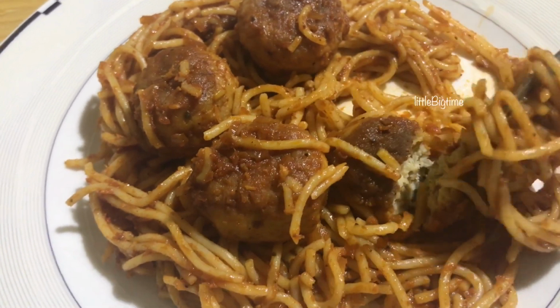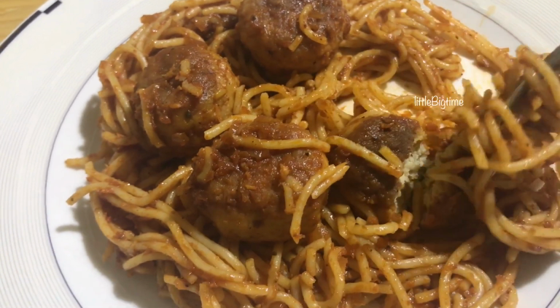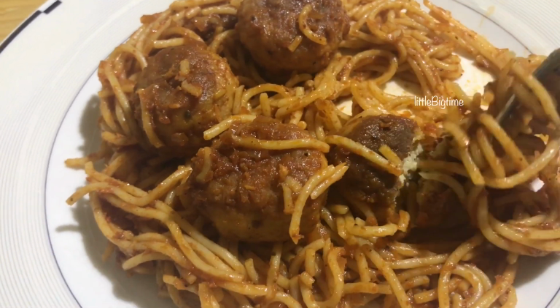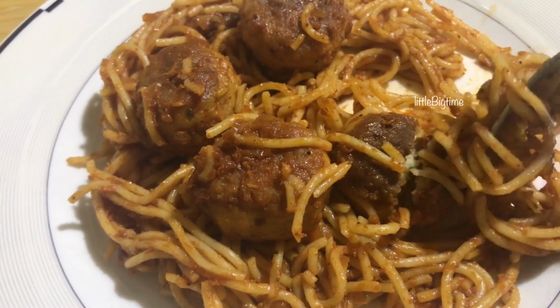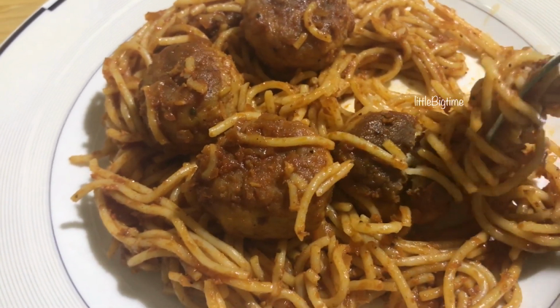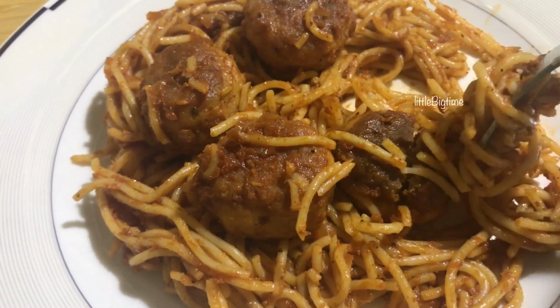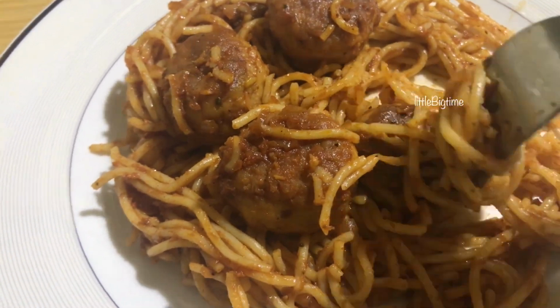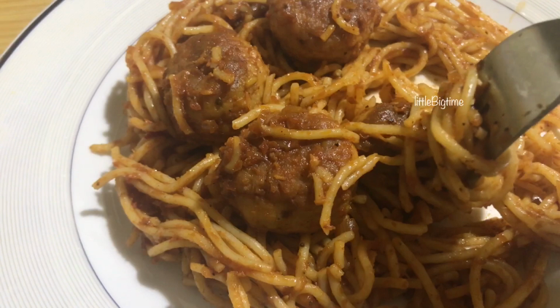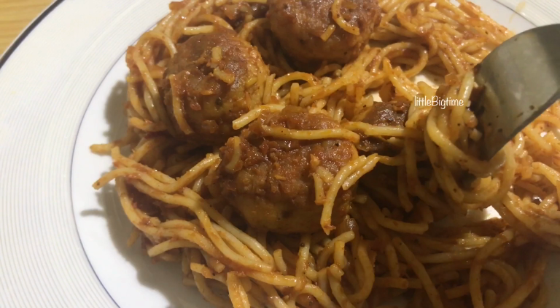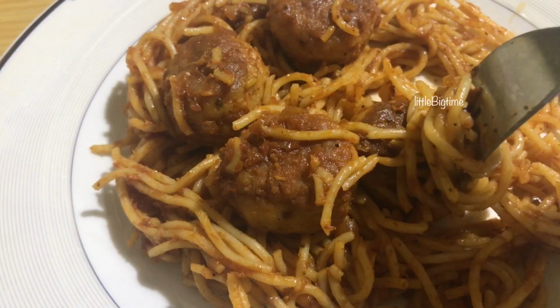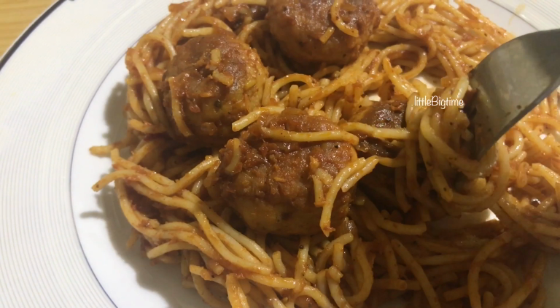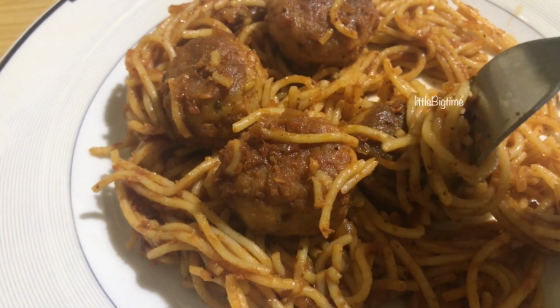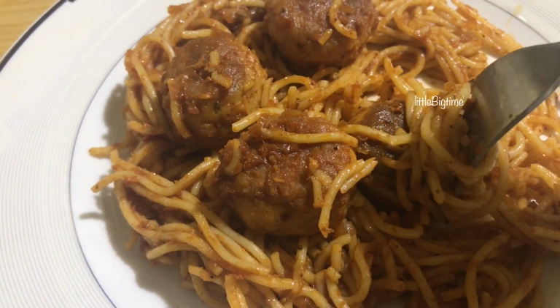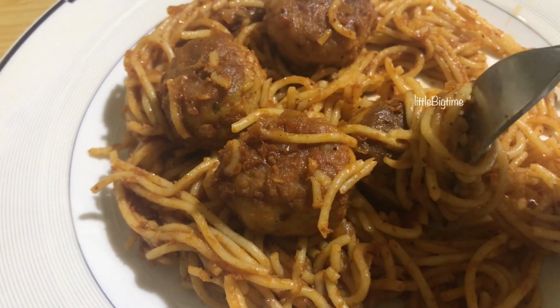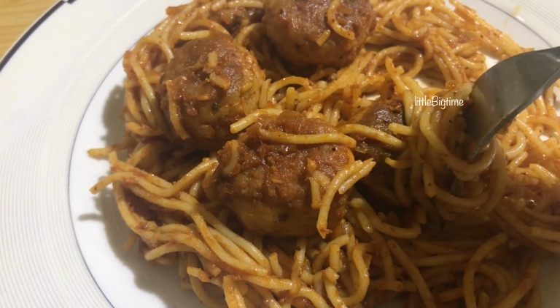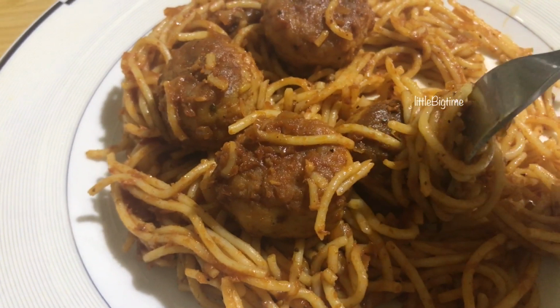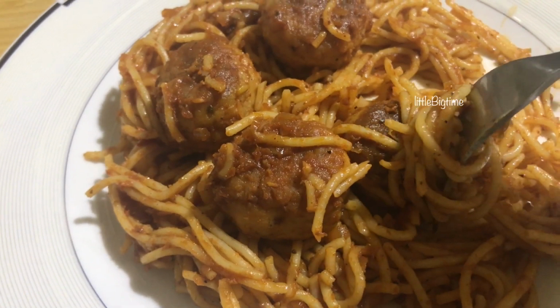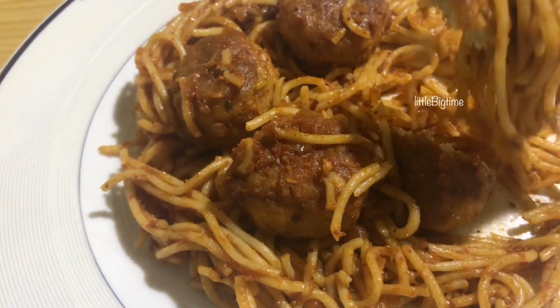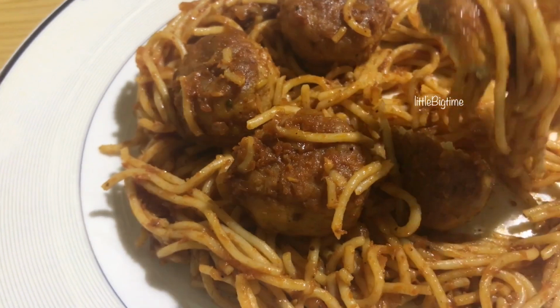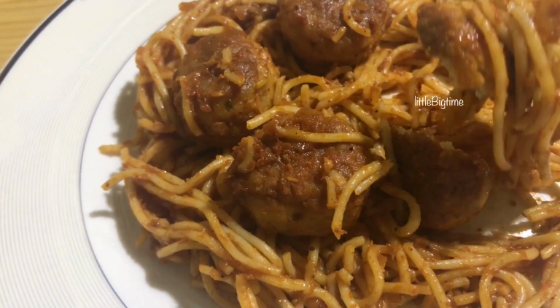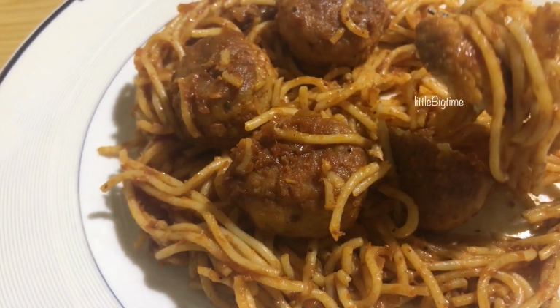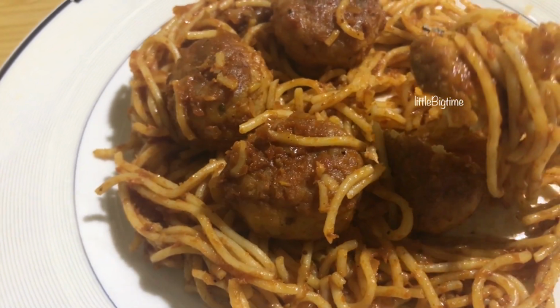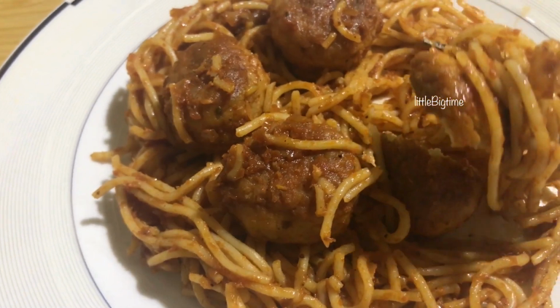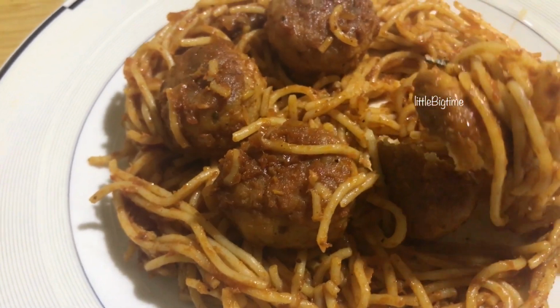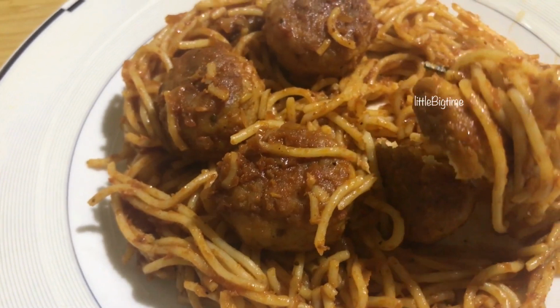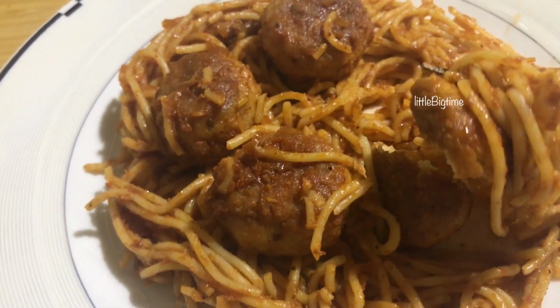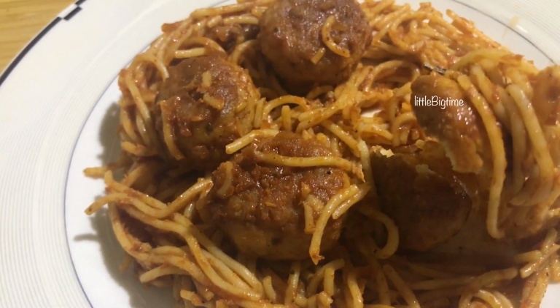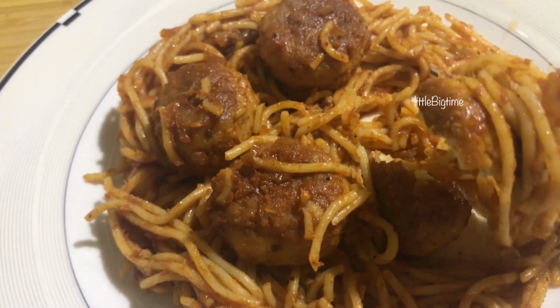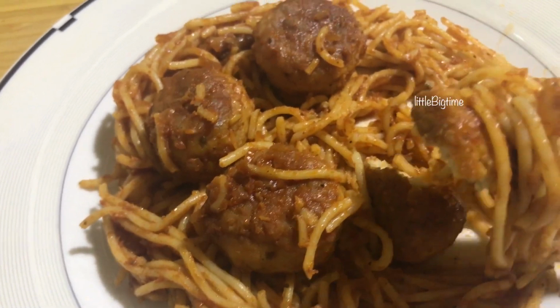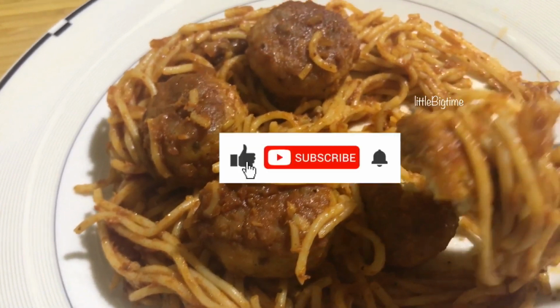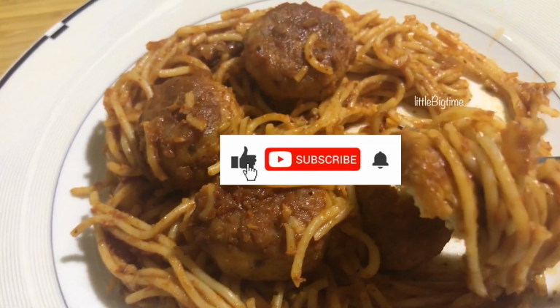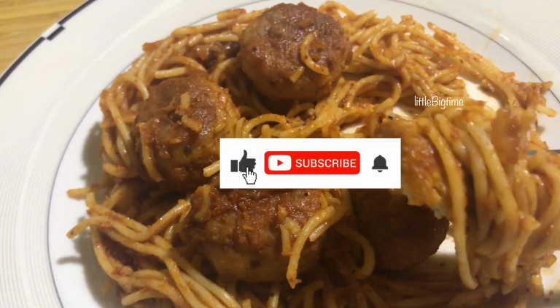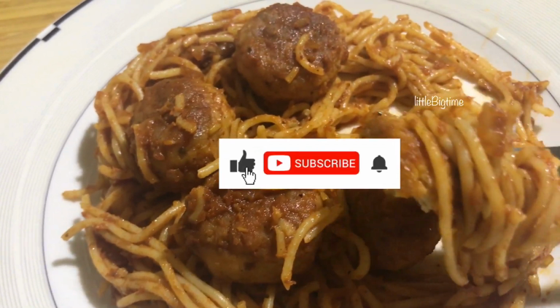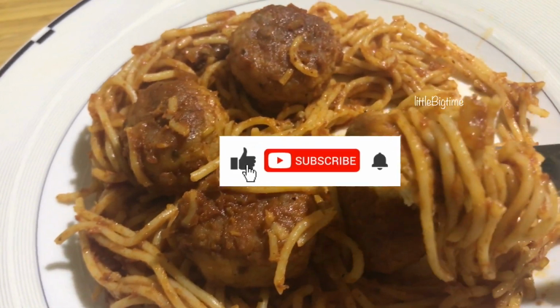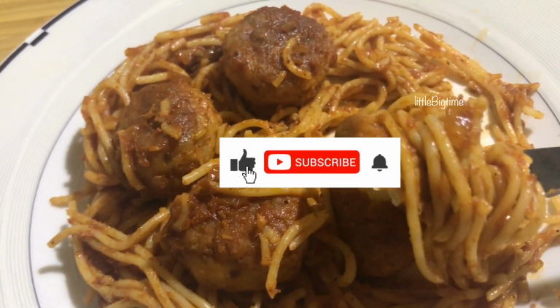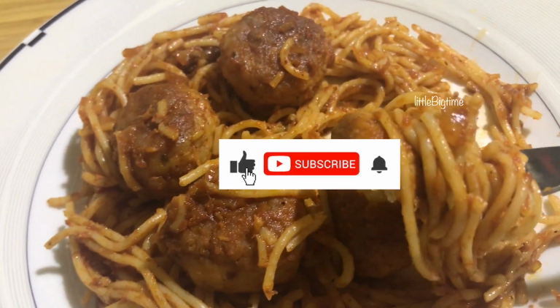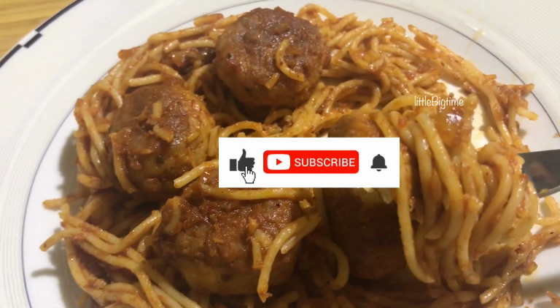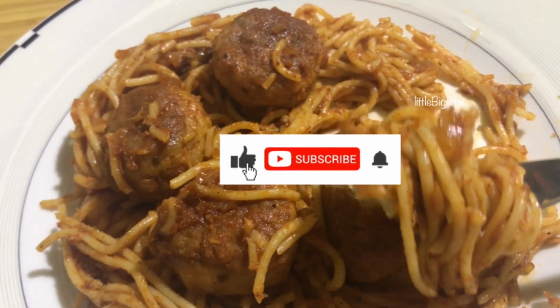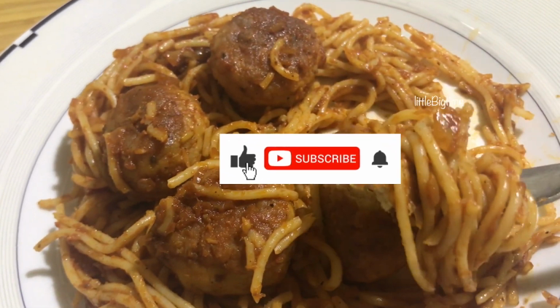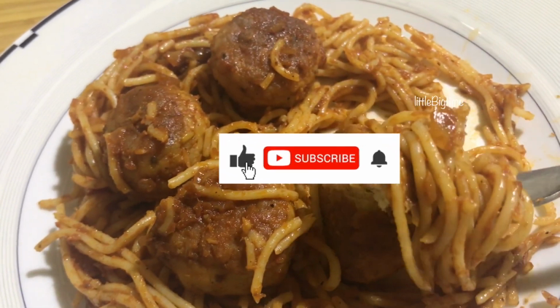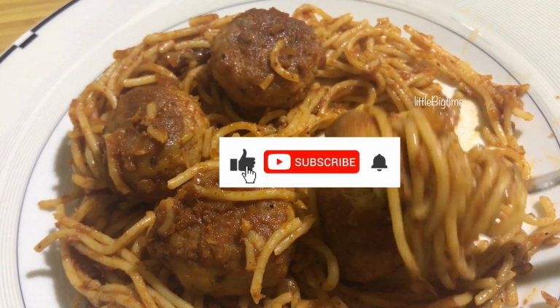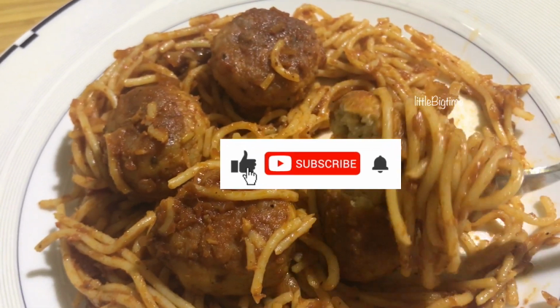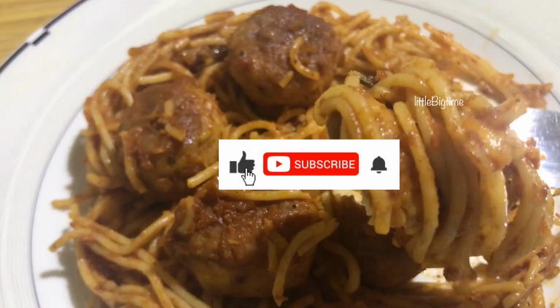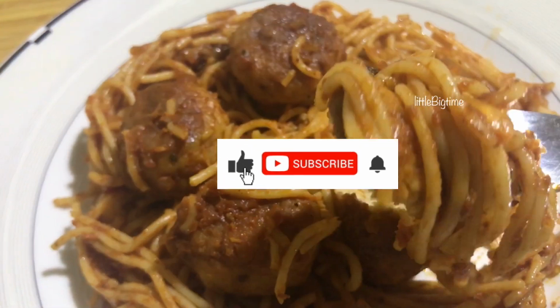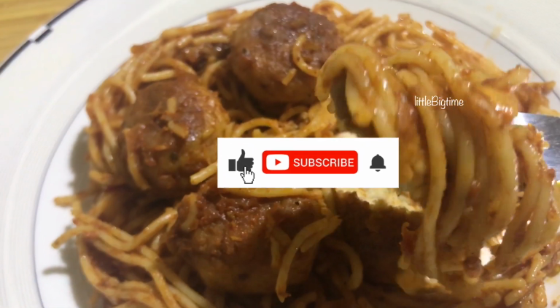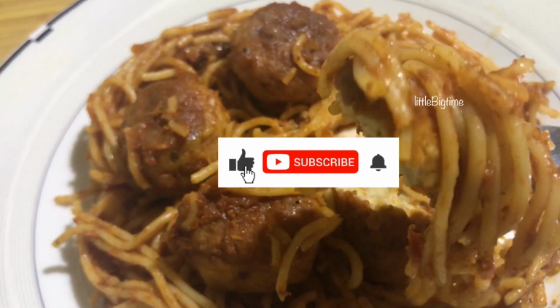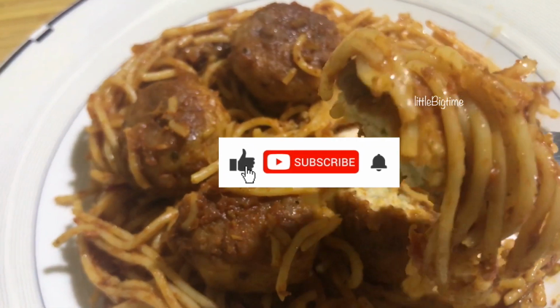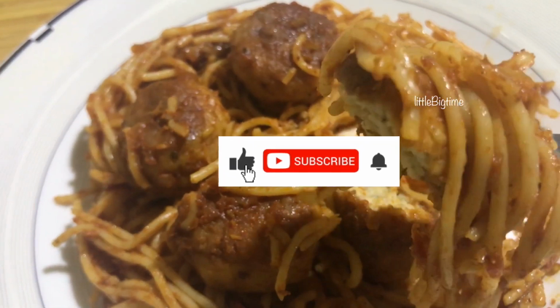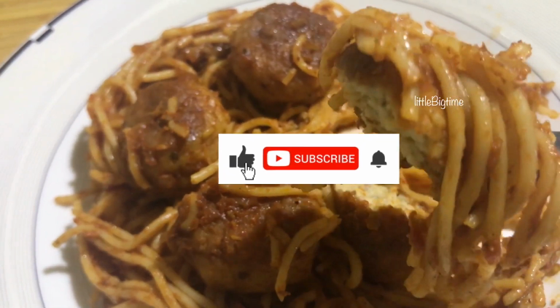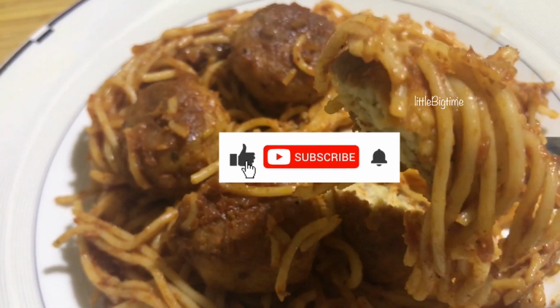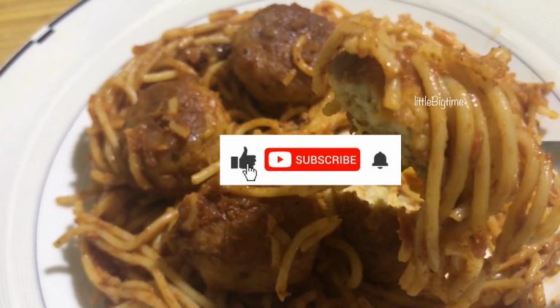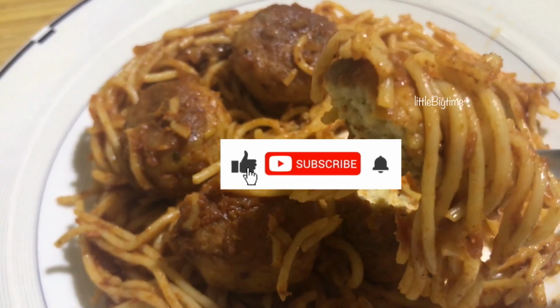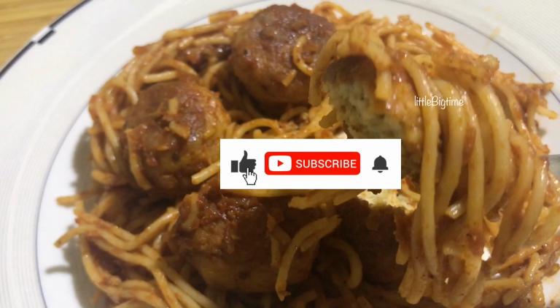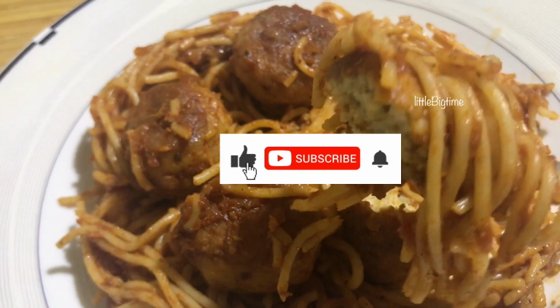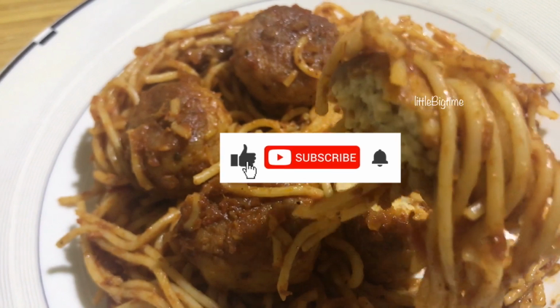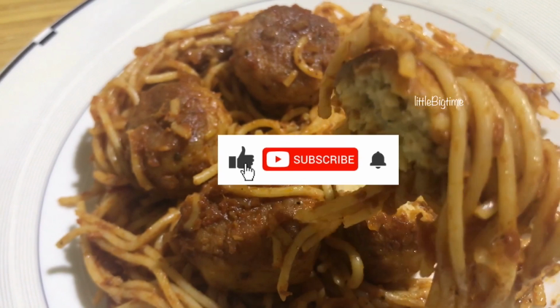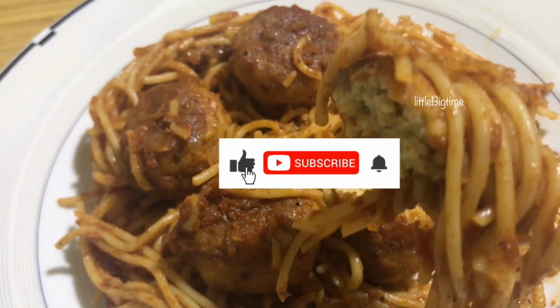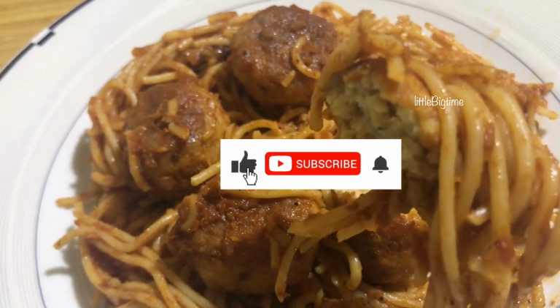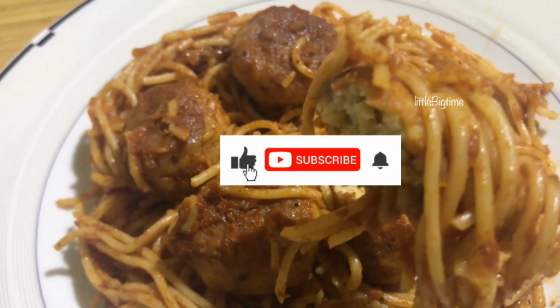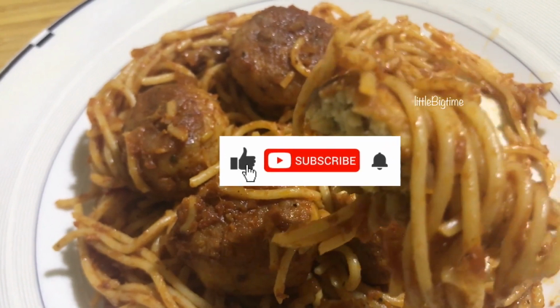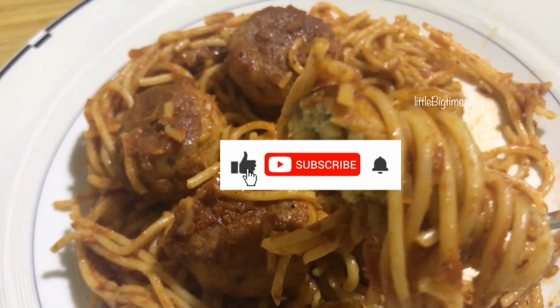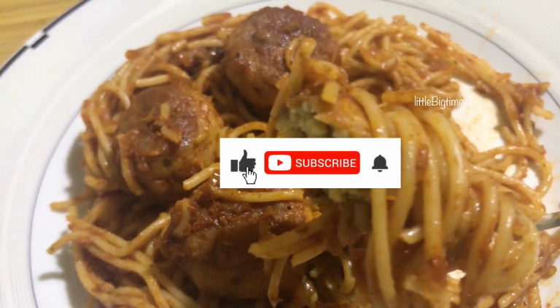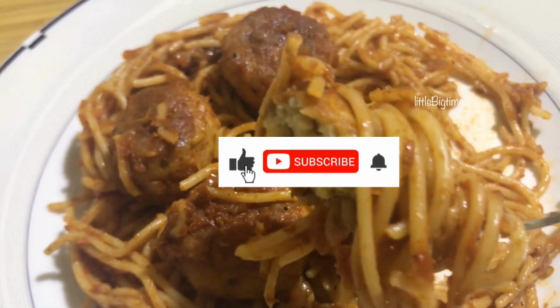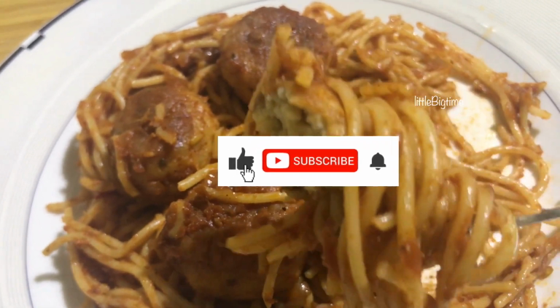Please like and share this video. Please subscribe to my channel Little Big Time. Thank you.